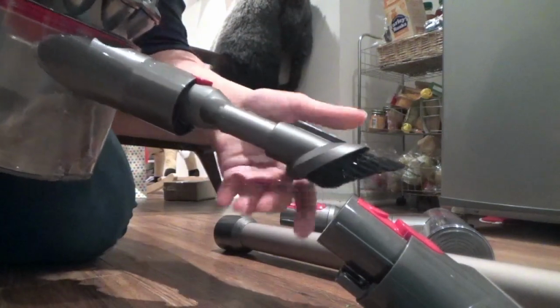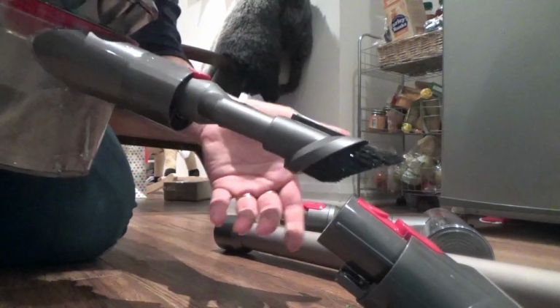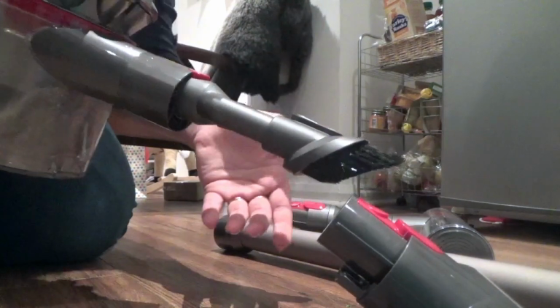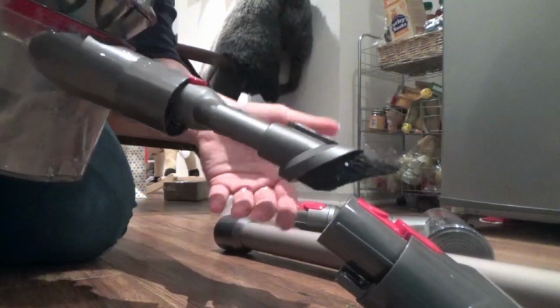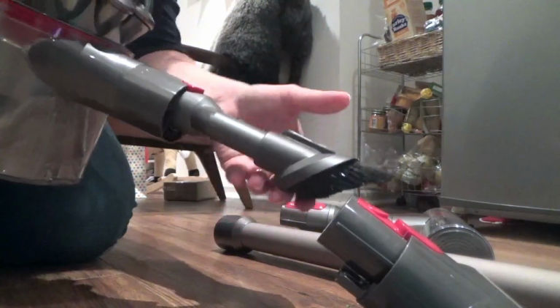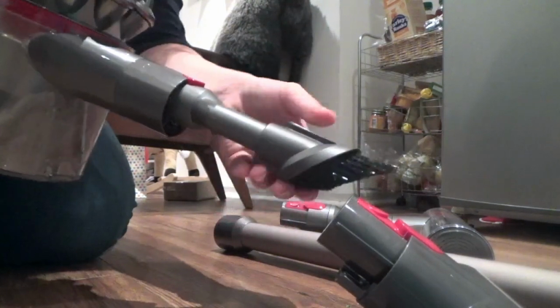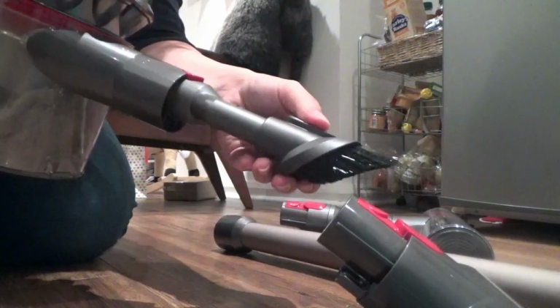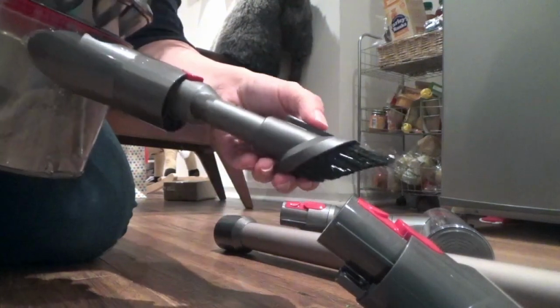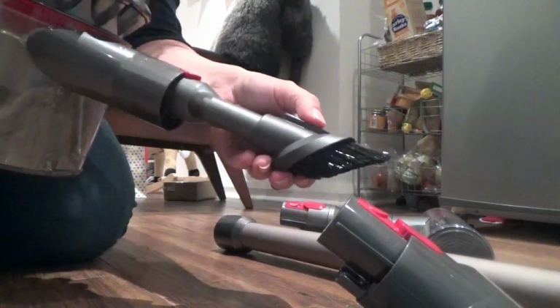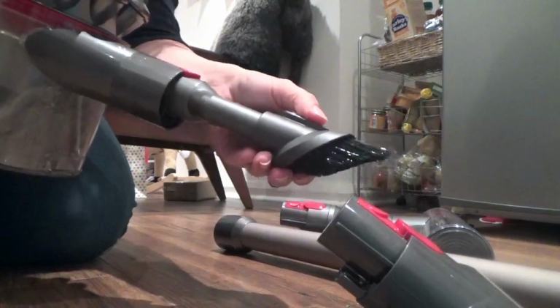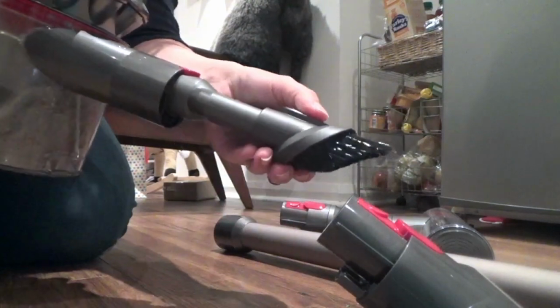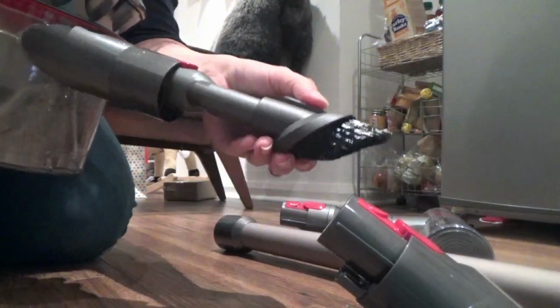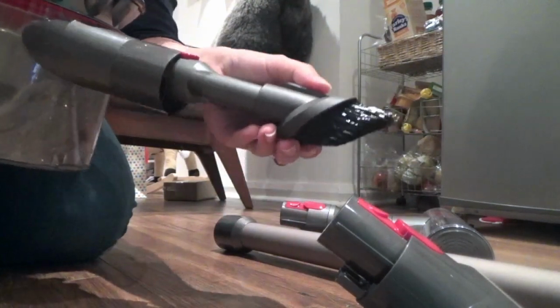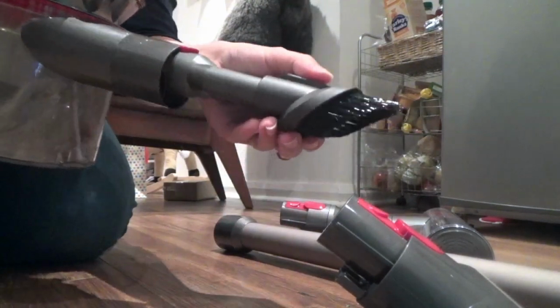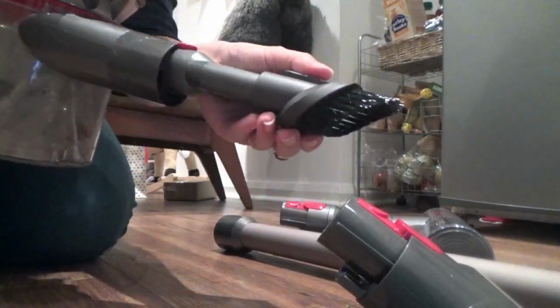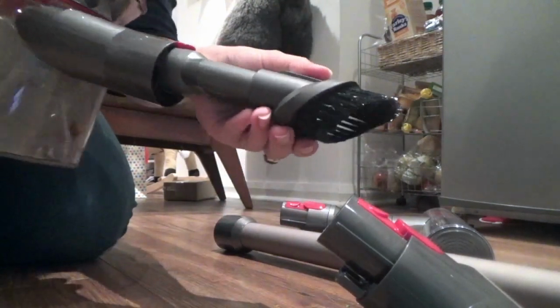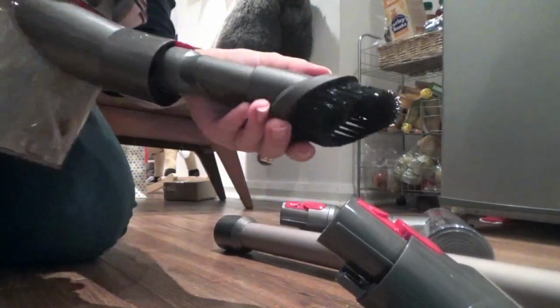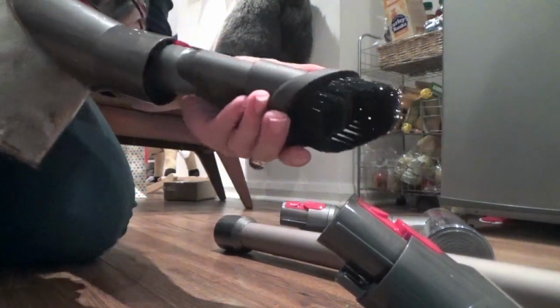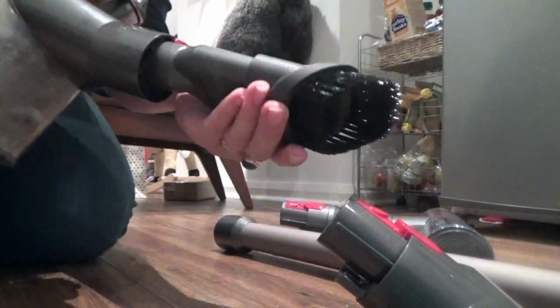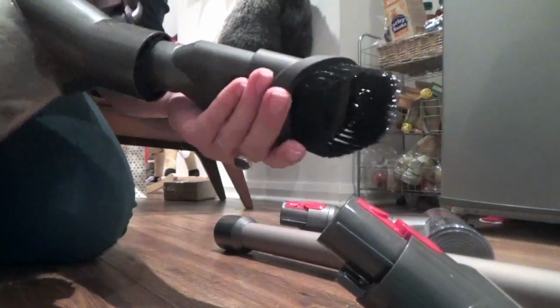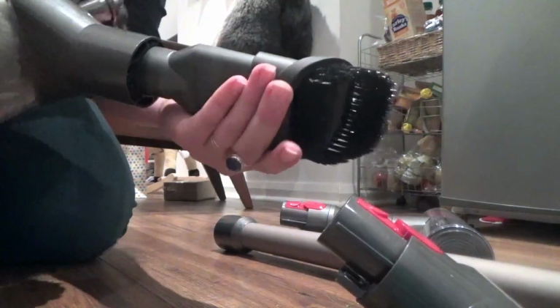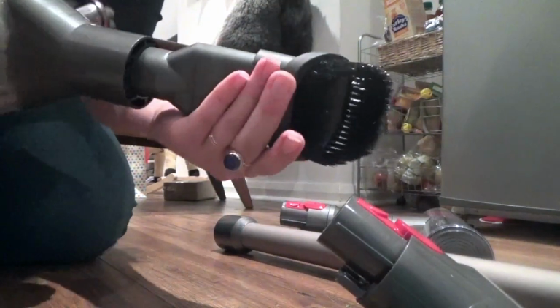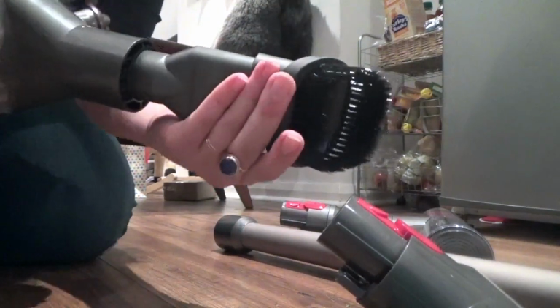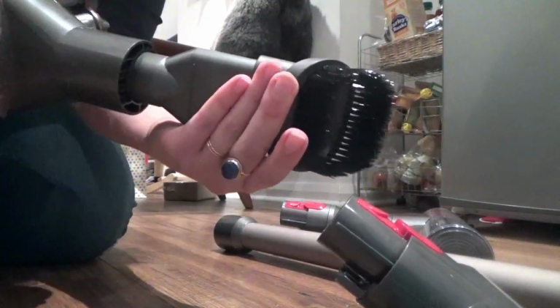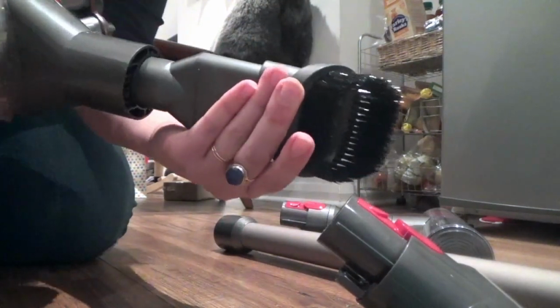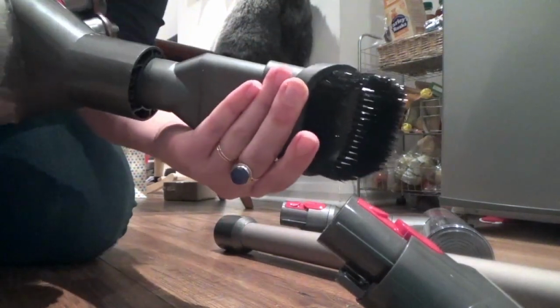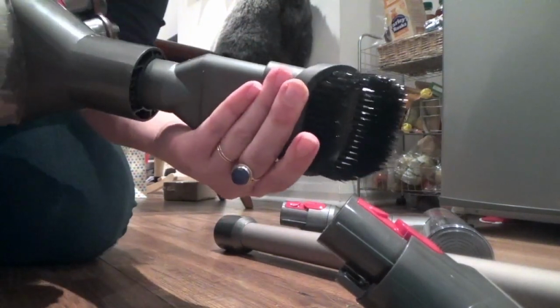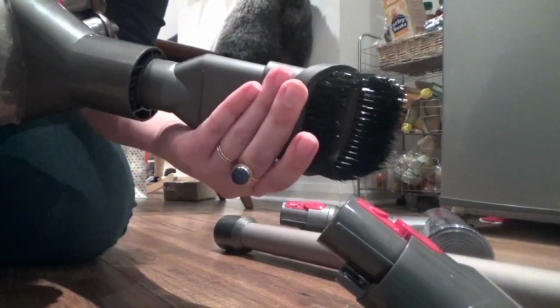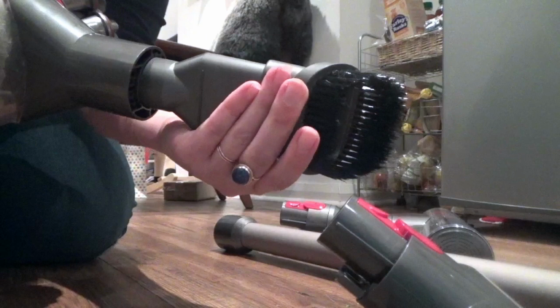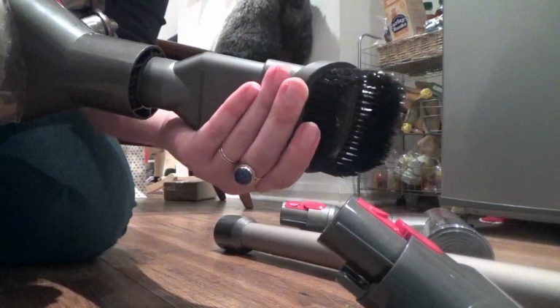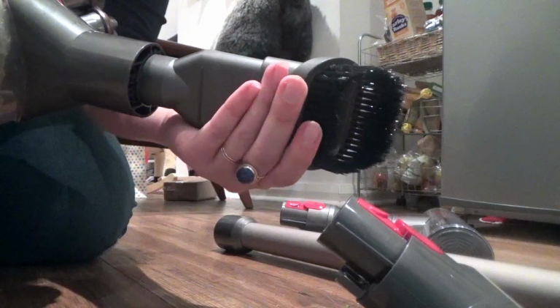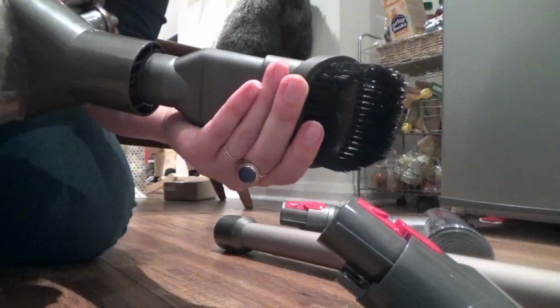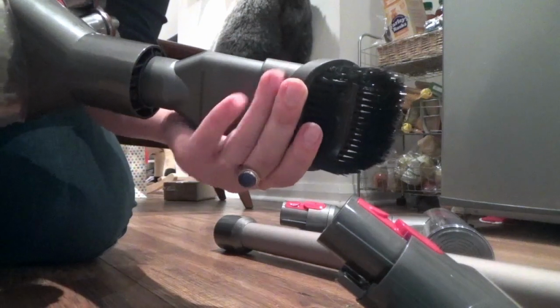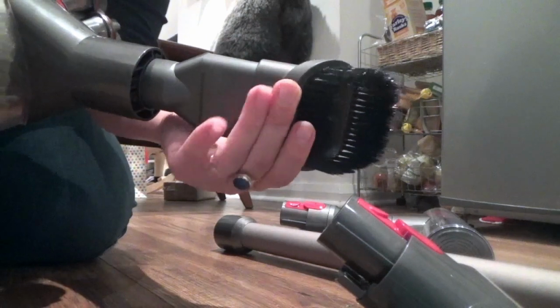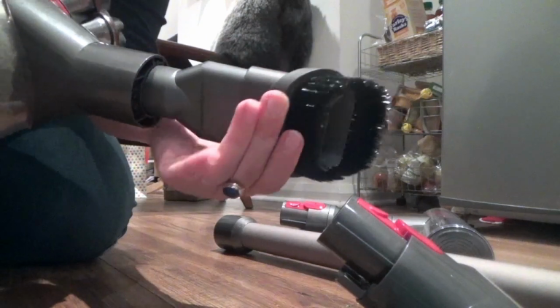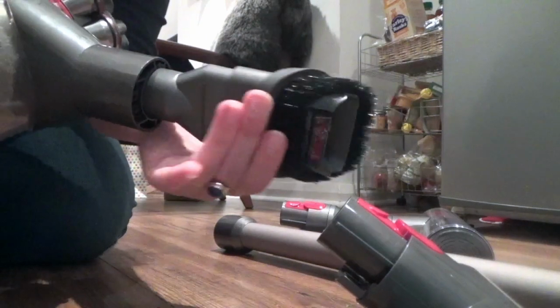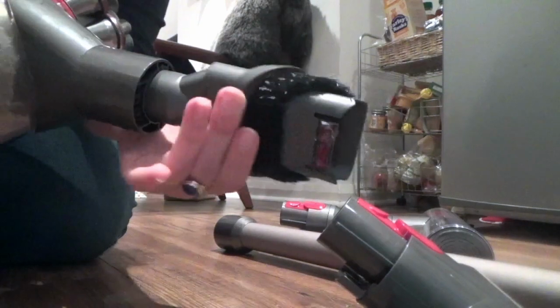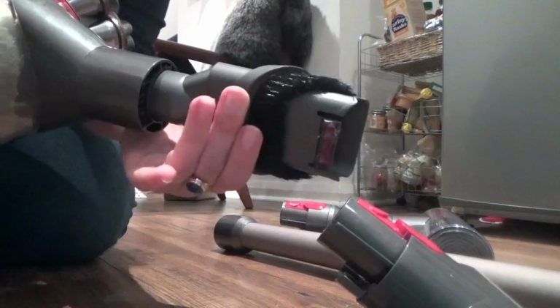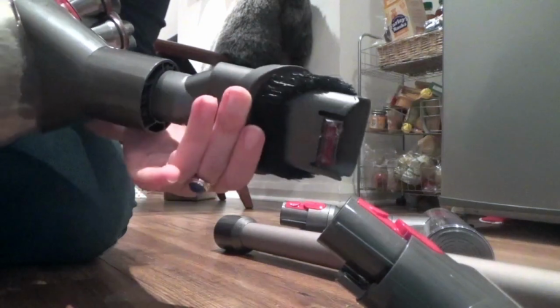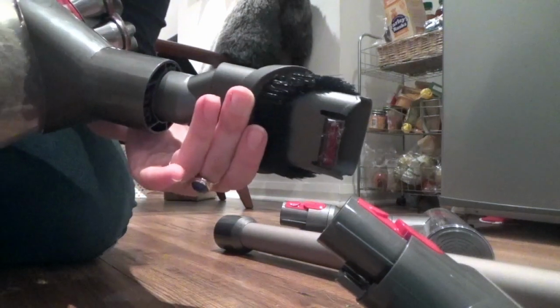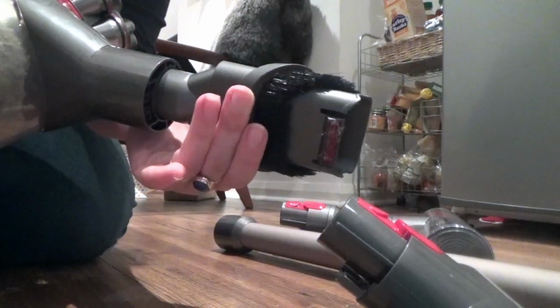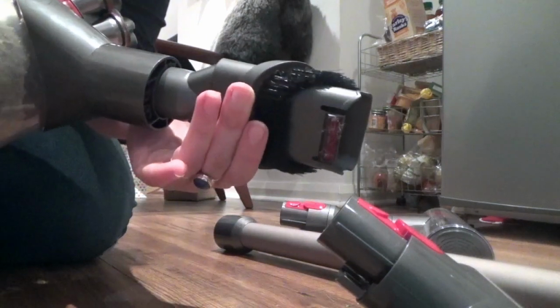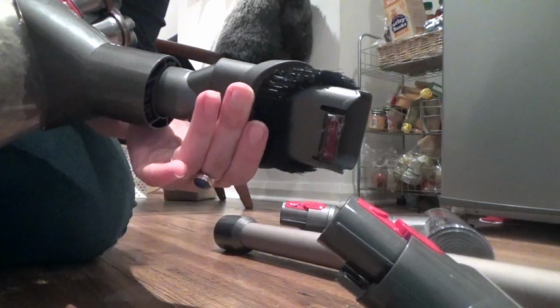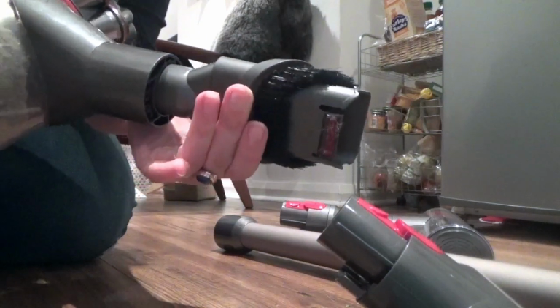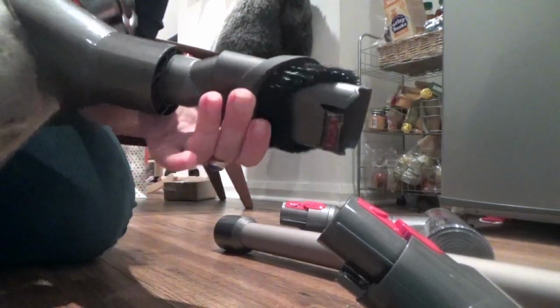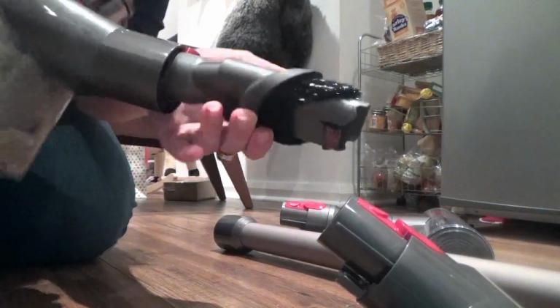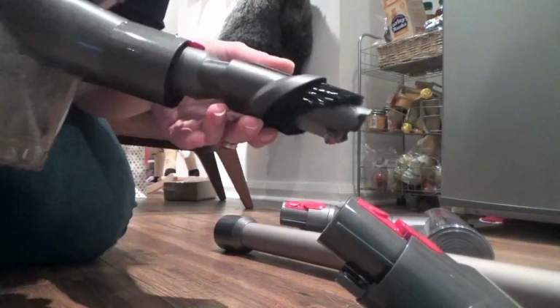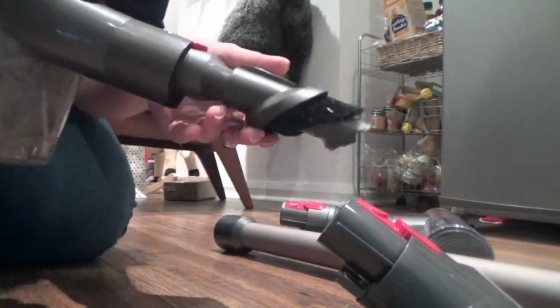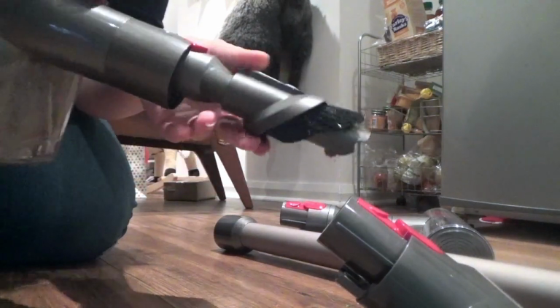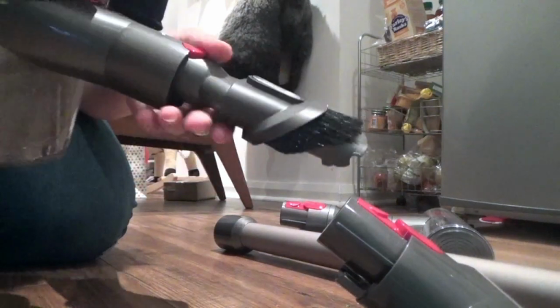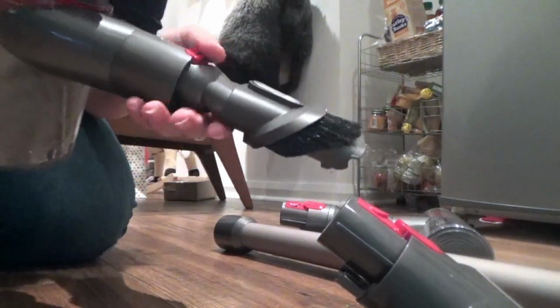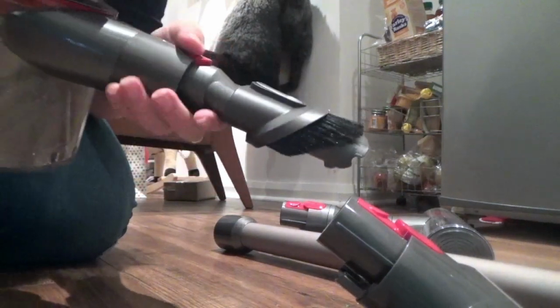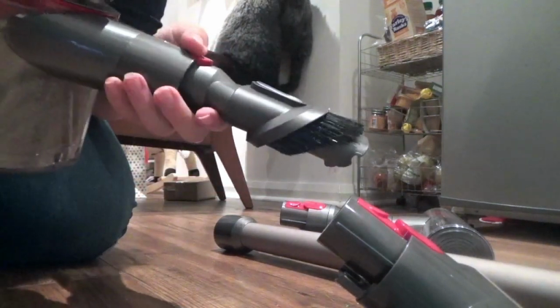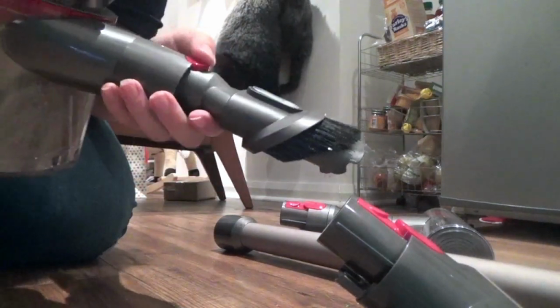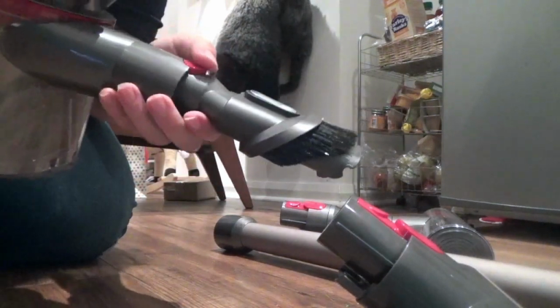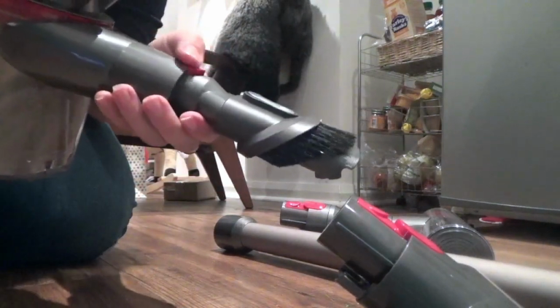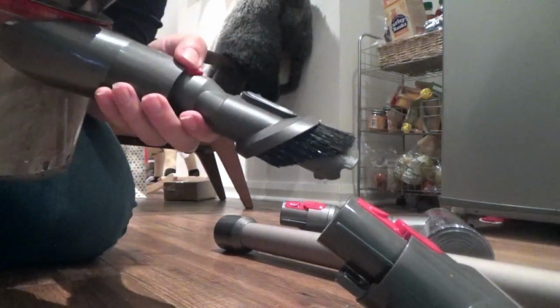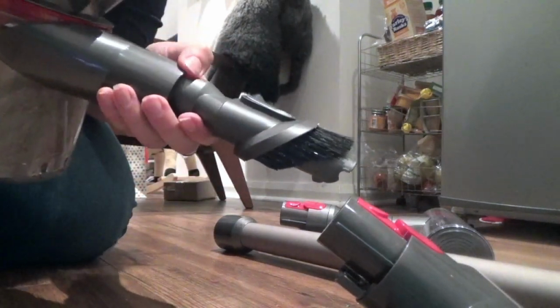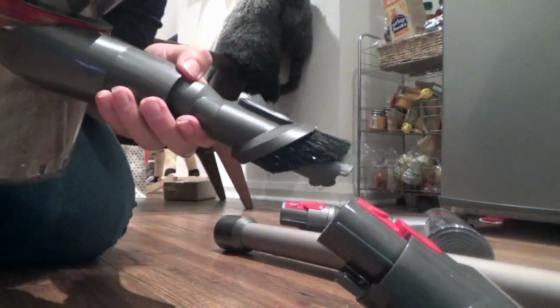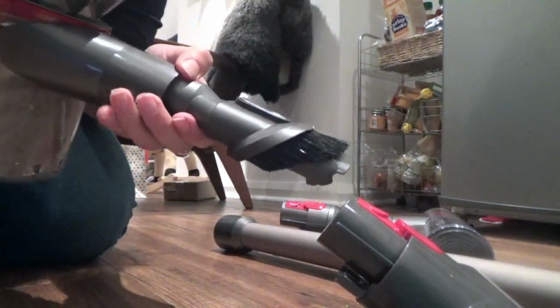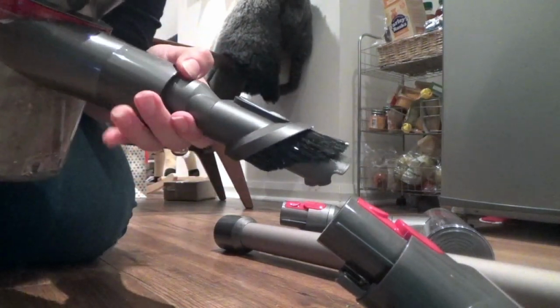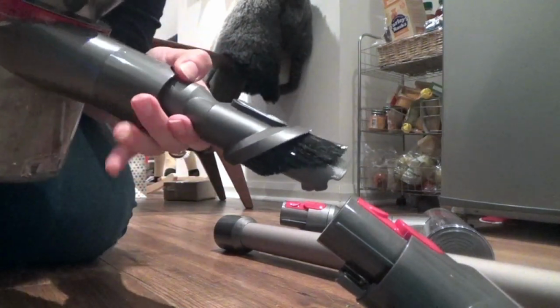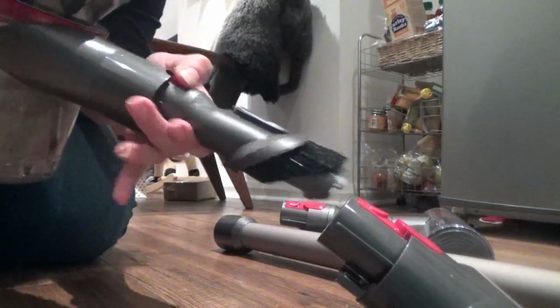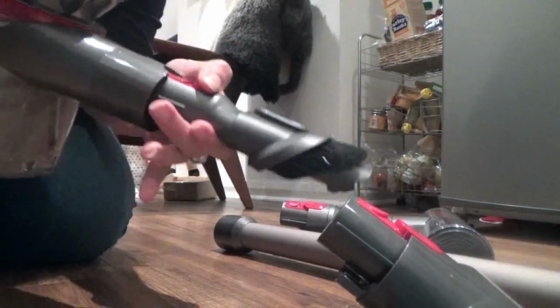As you can see, this piece can be used with or without the brush — you just slide it up if you don't need it.